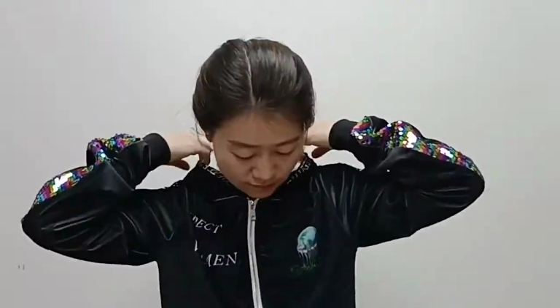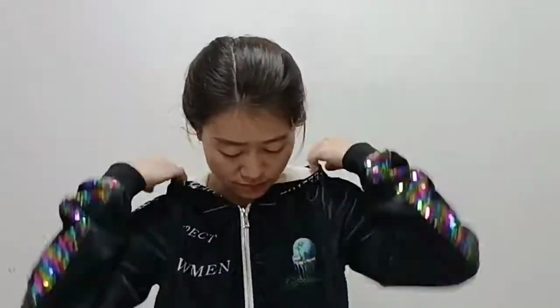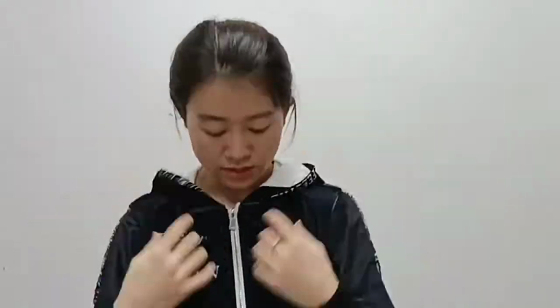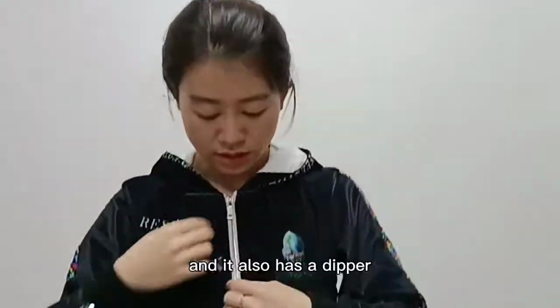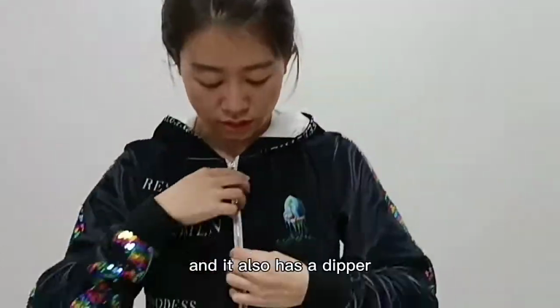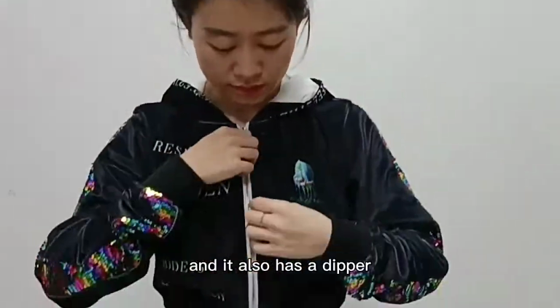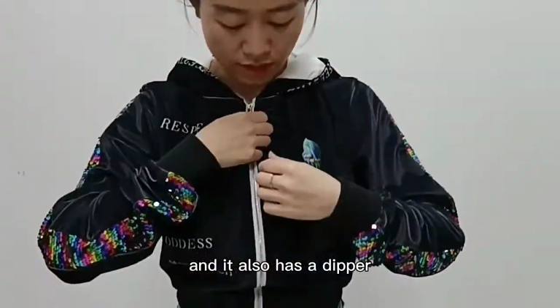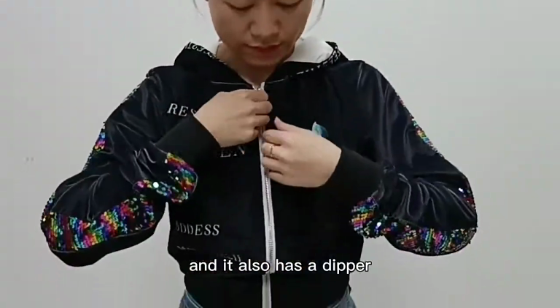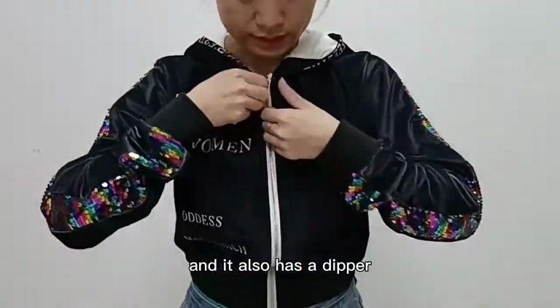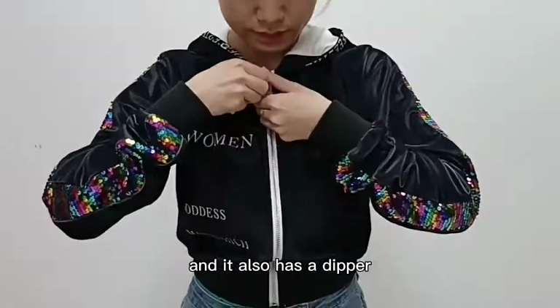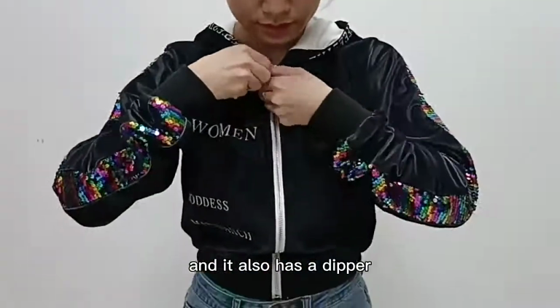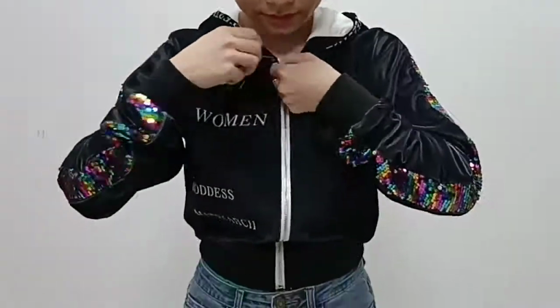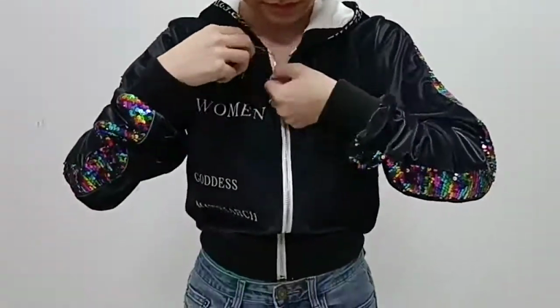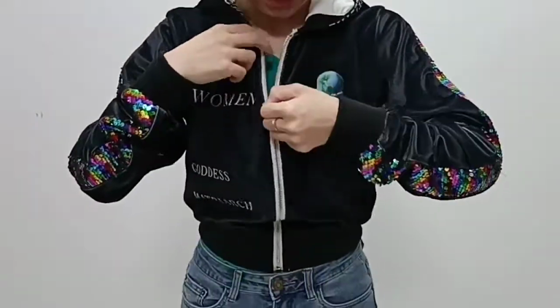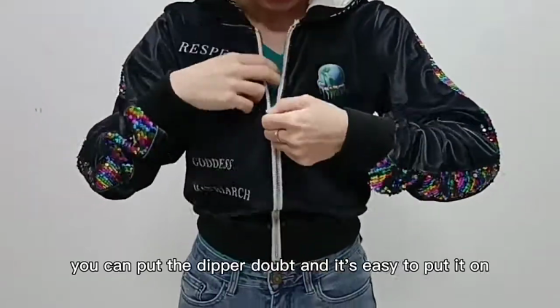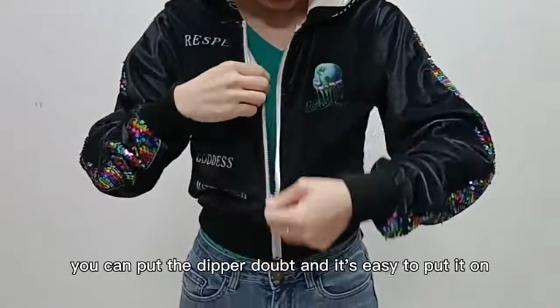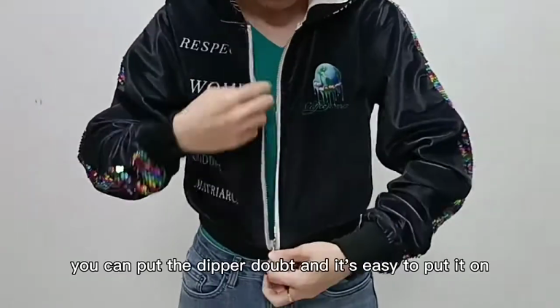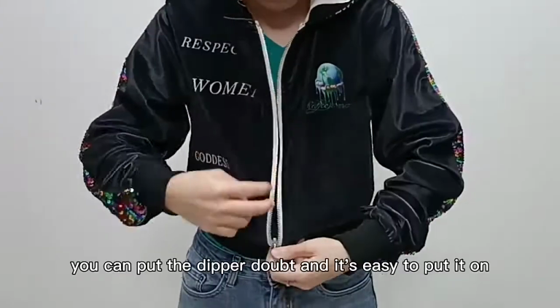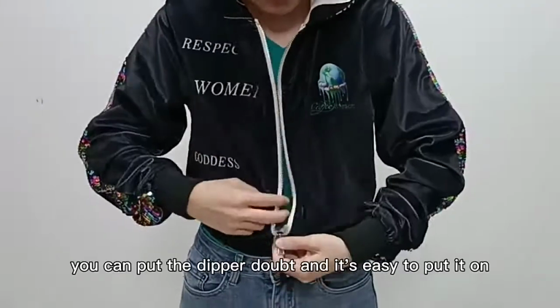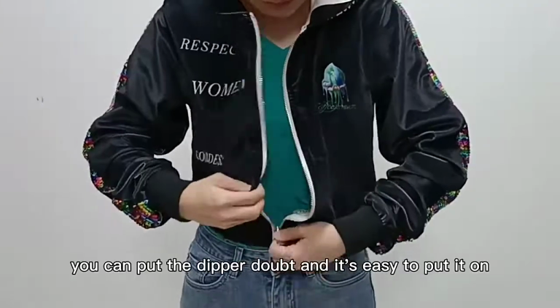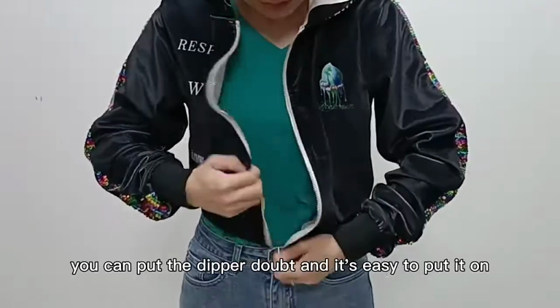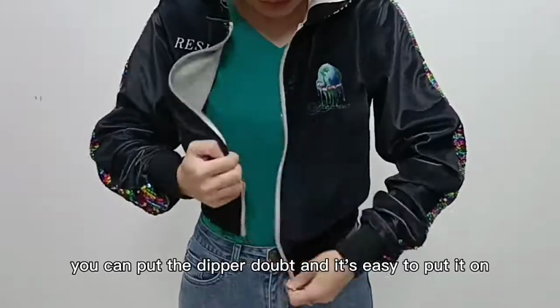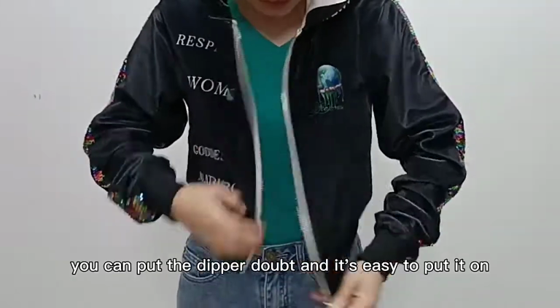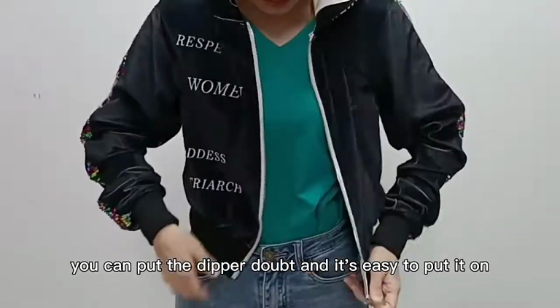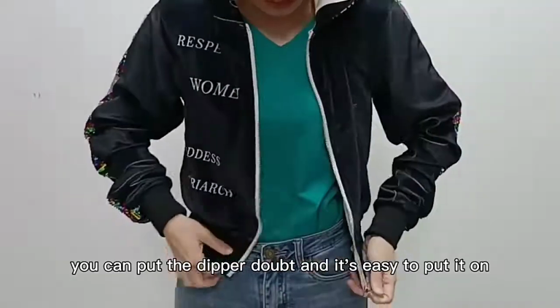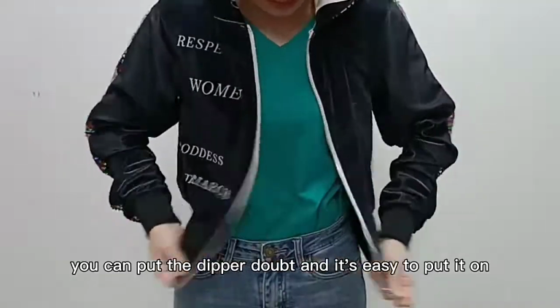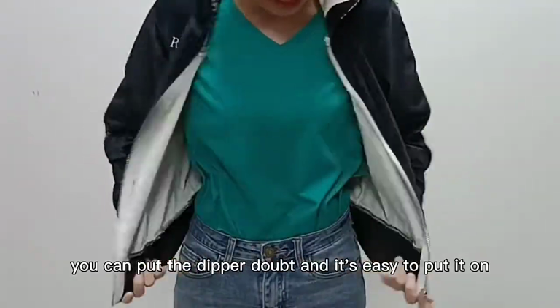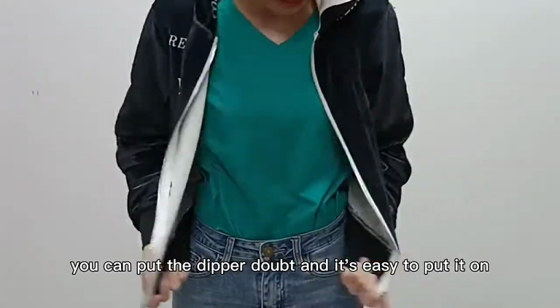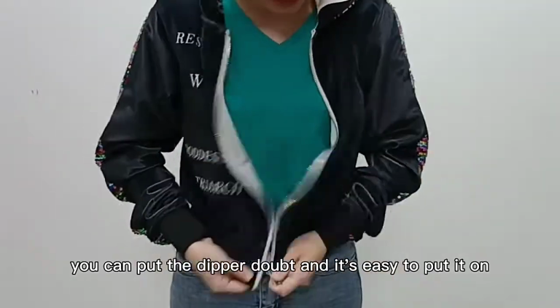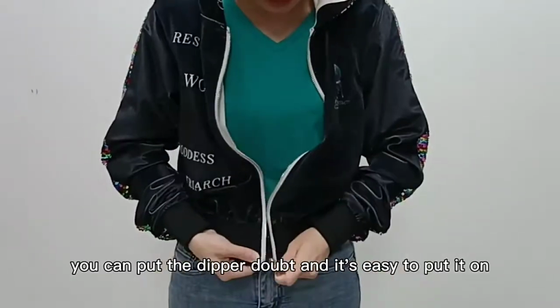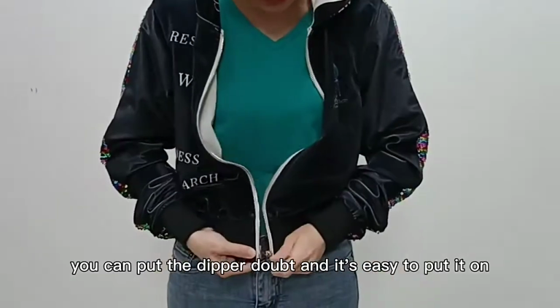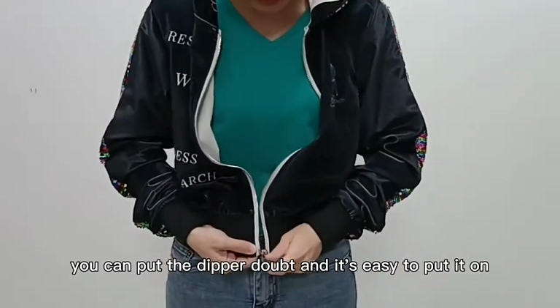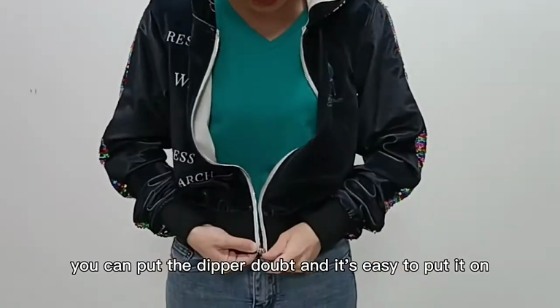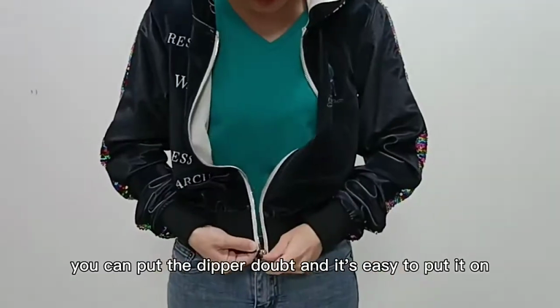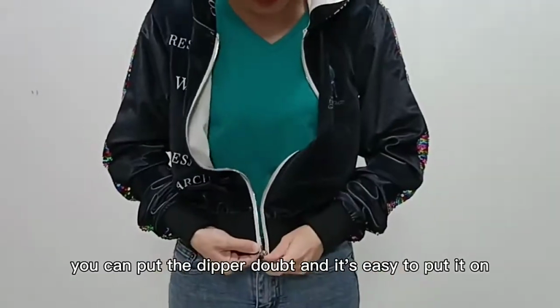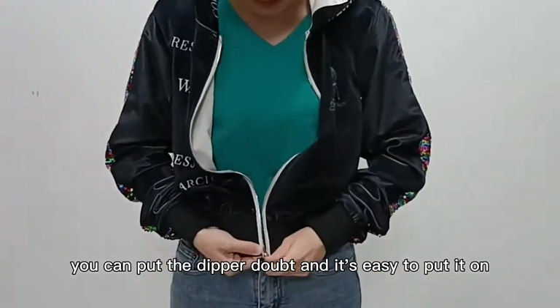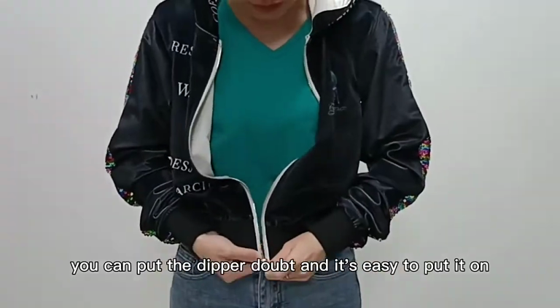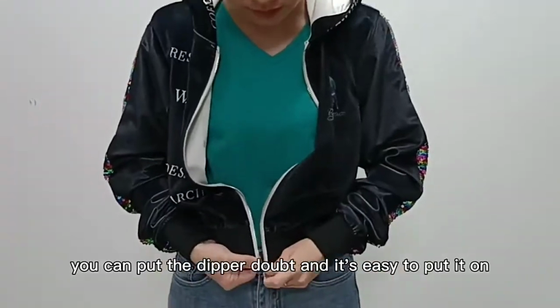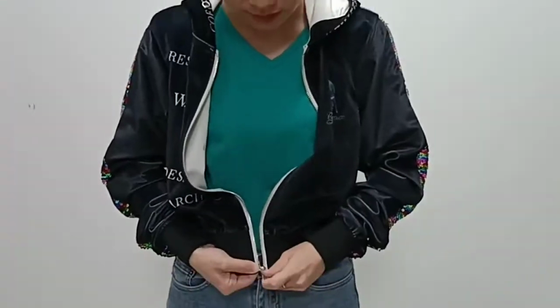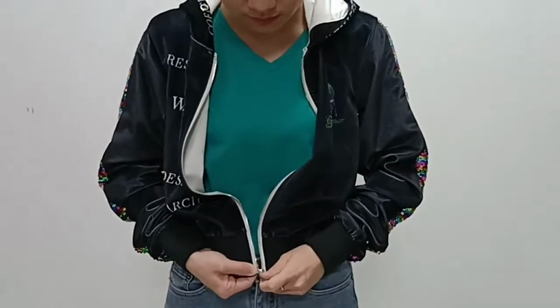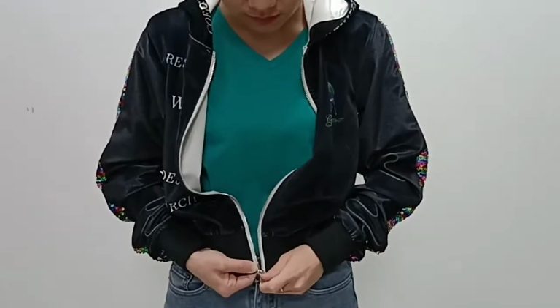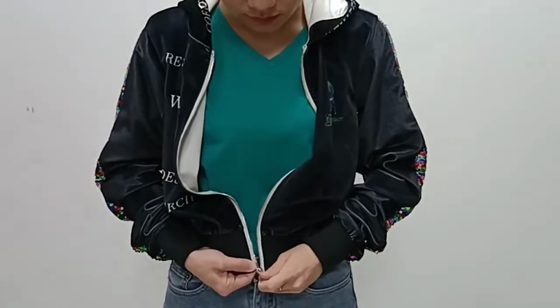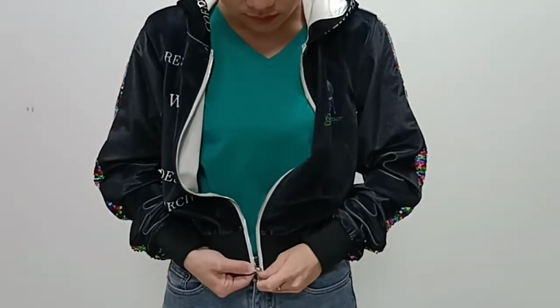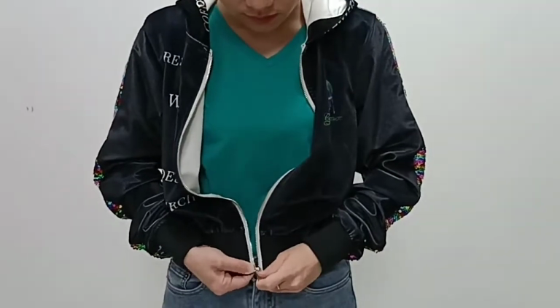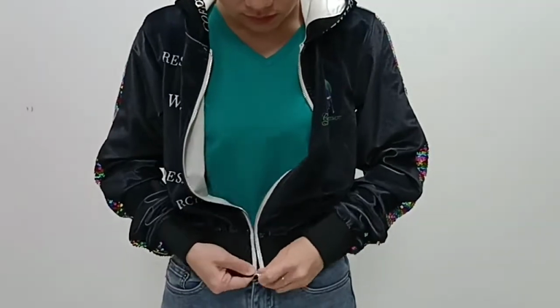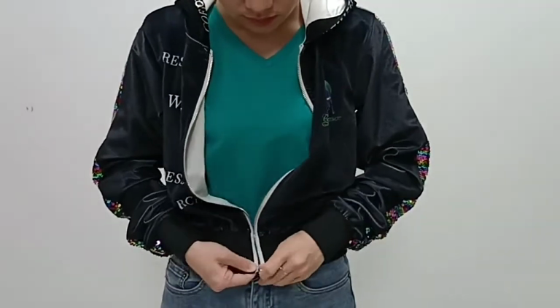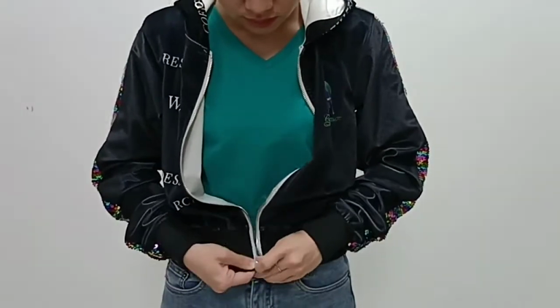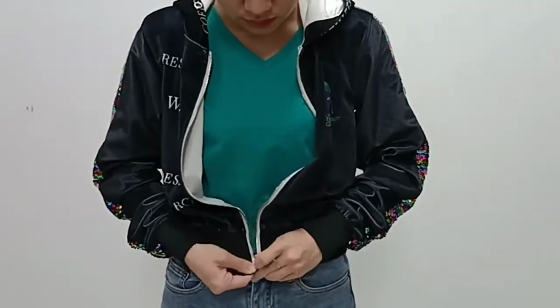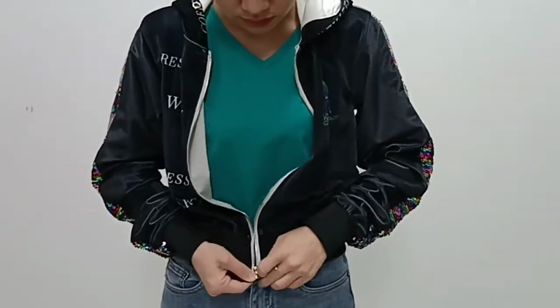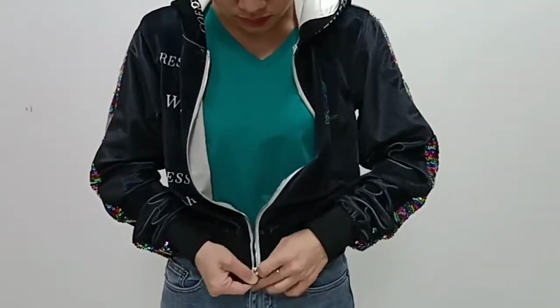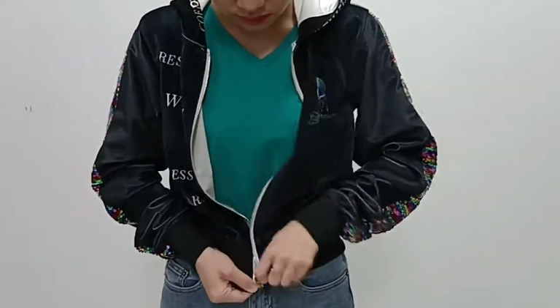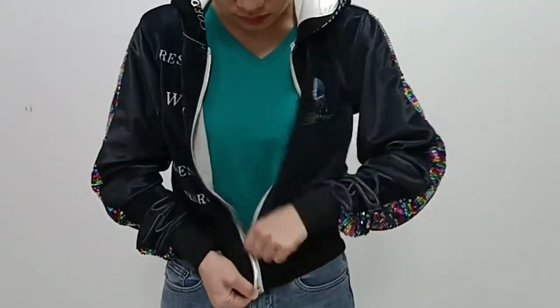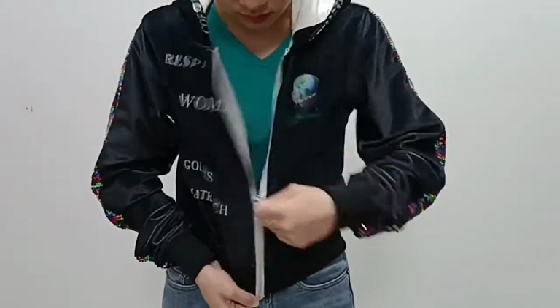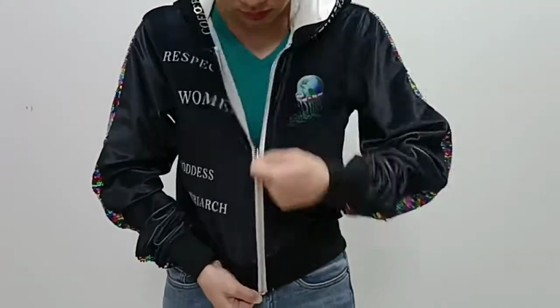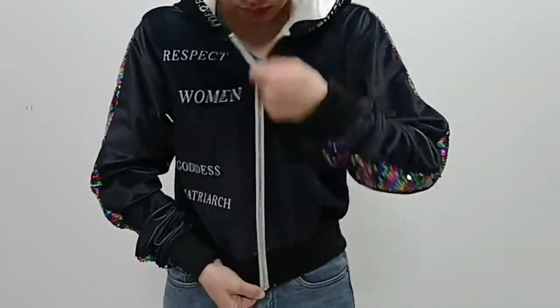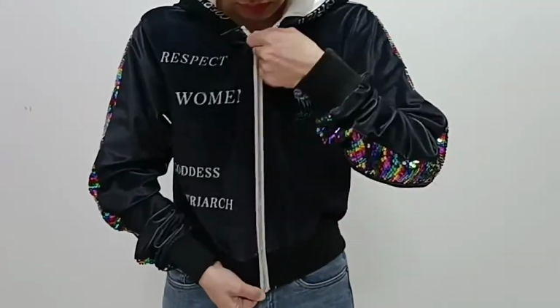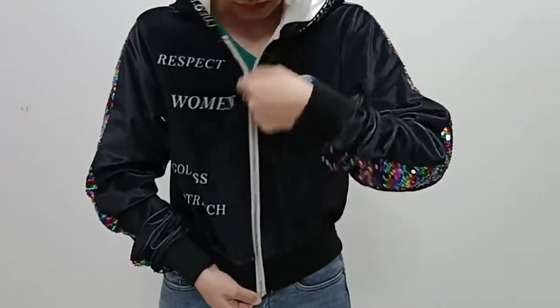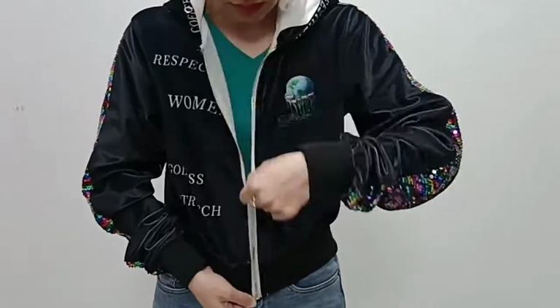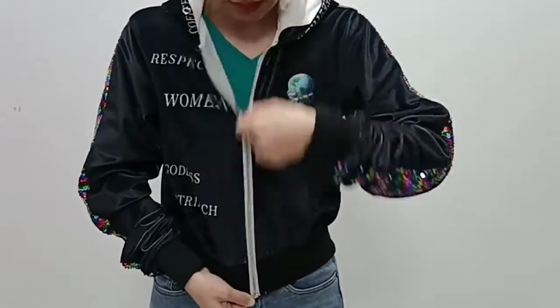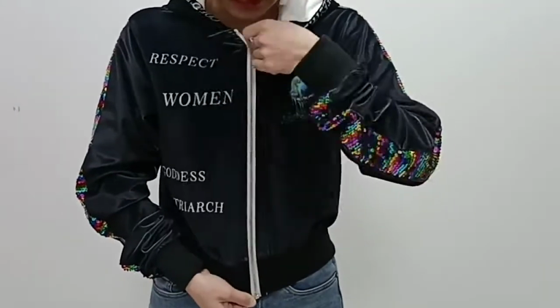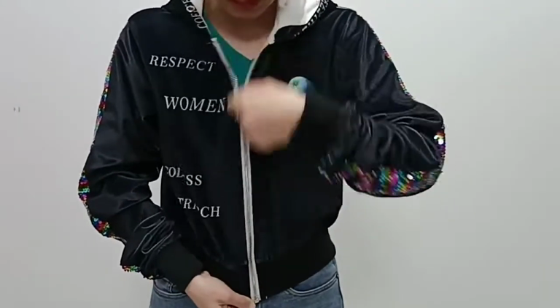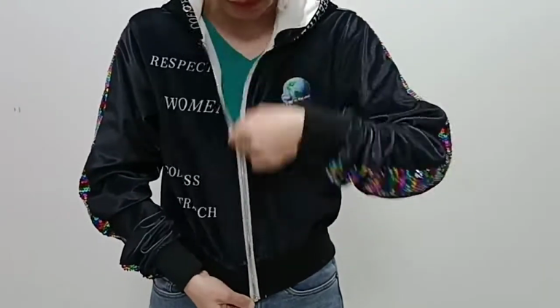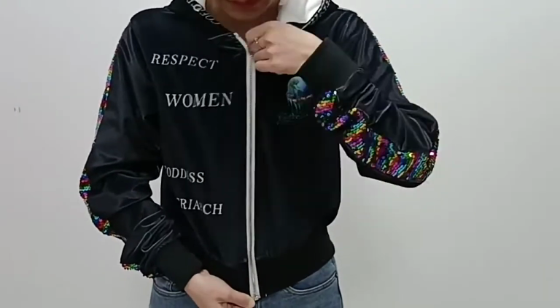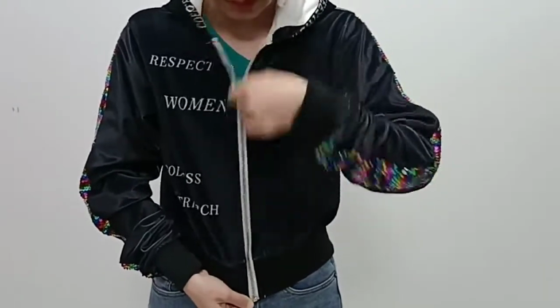It also has a zipper. You can do up the zipper and it's easy to put on — very easy to pull.